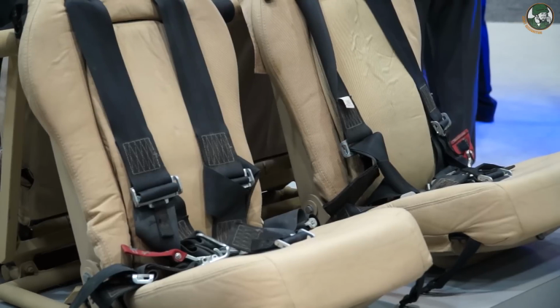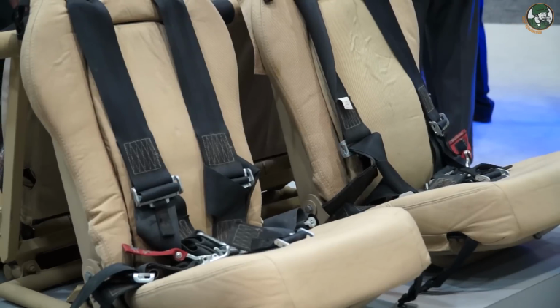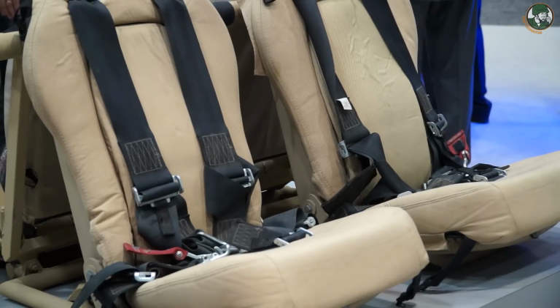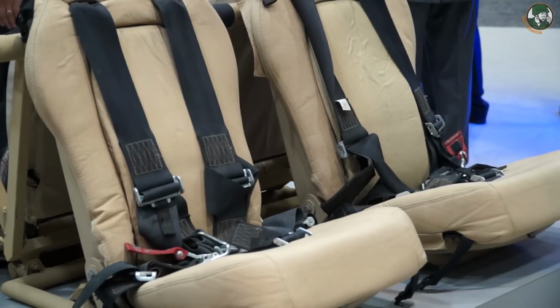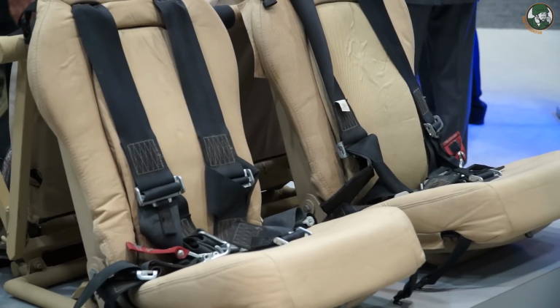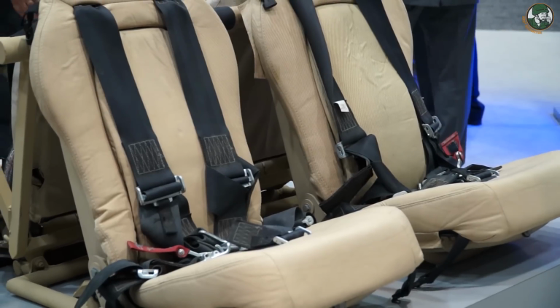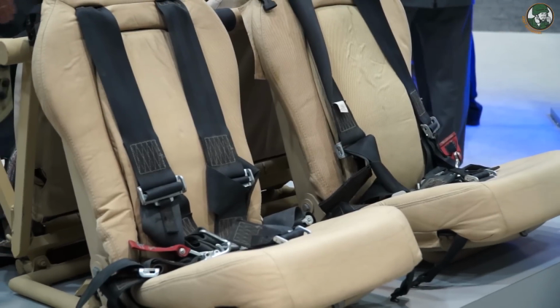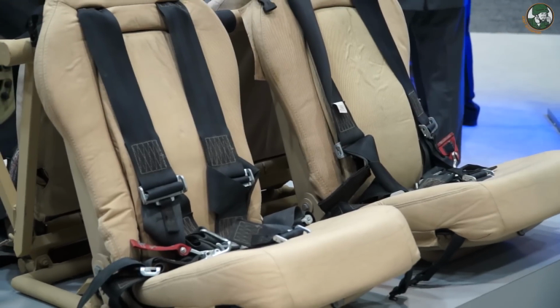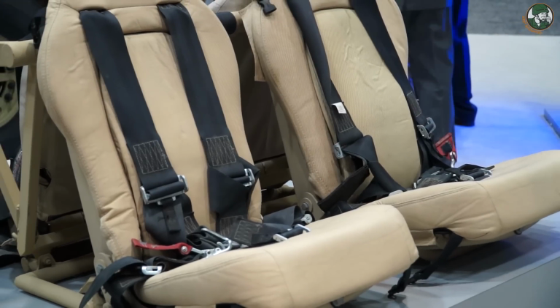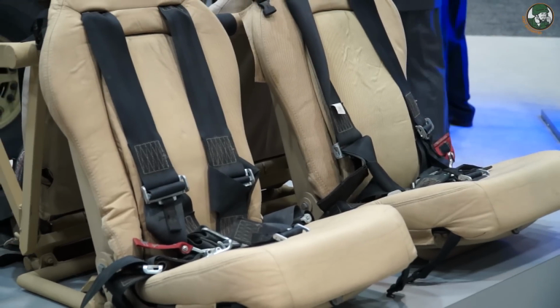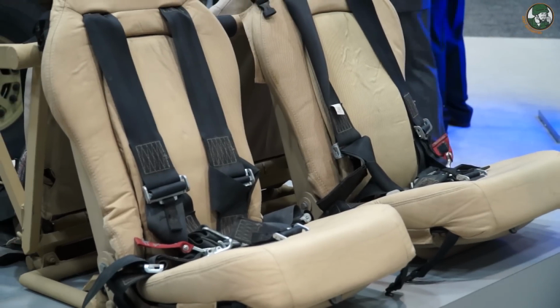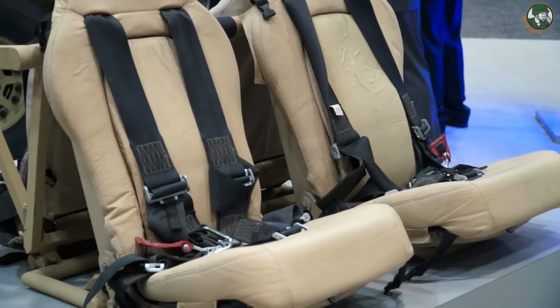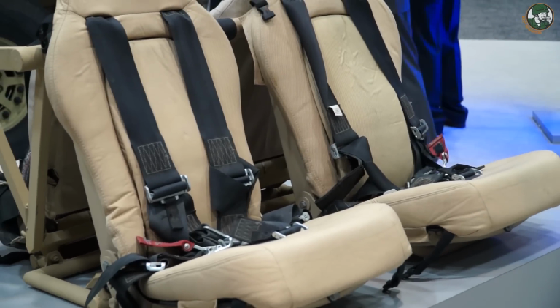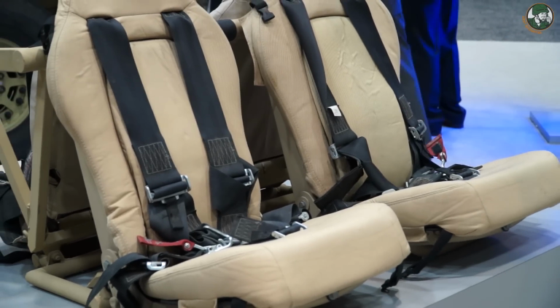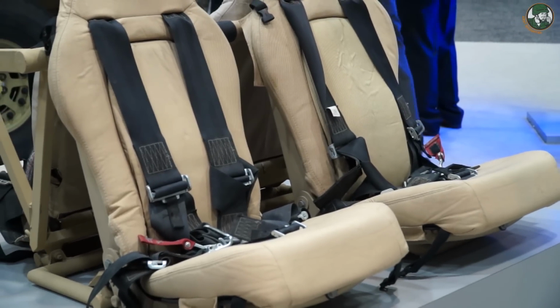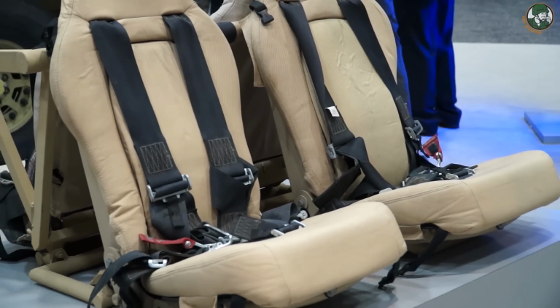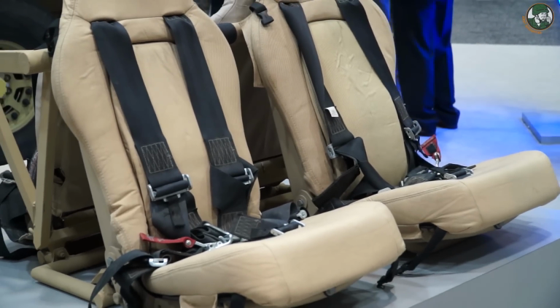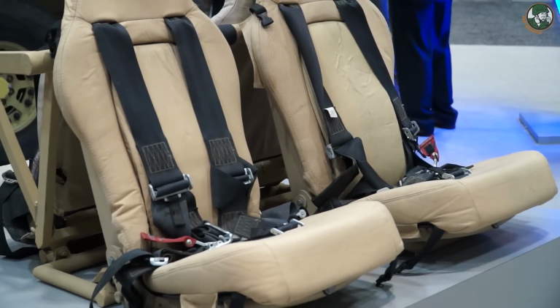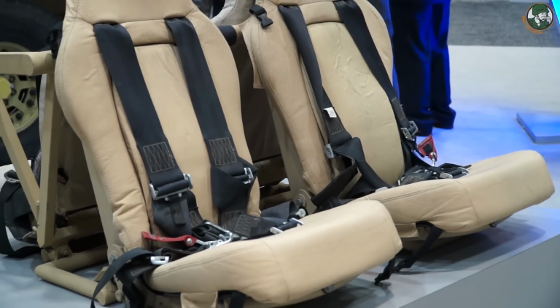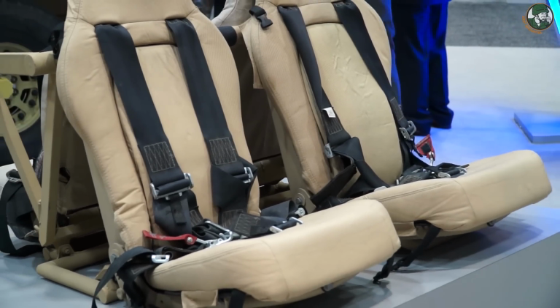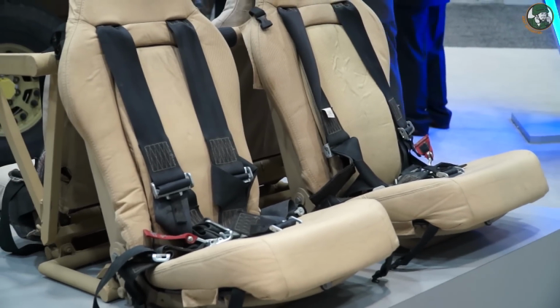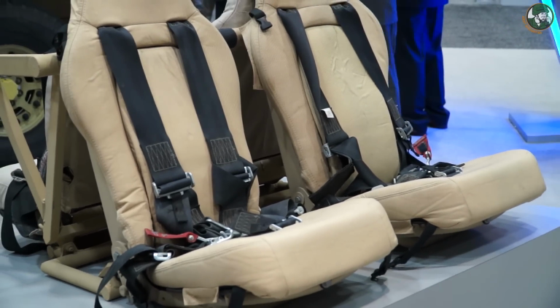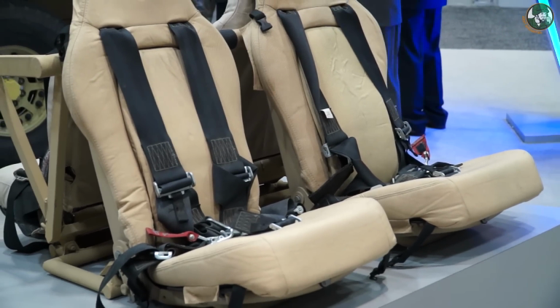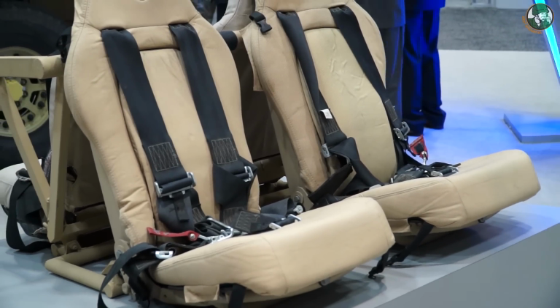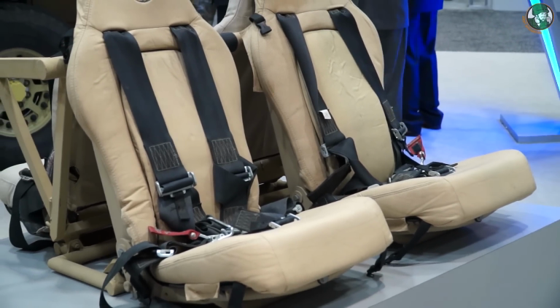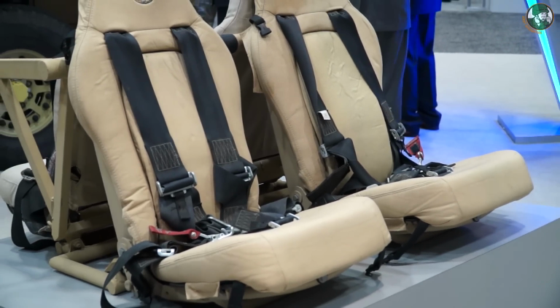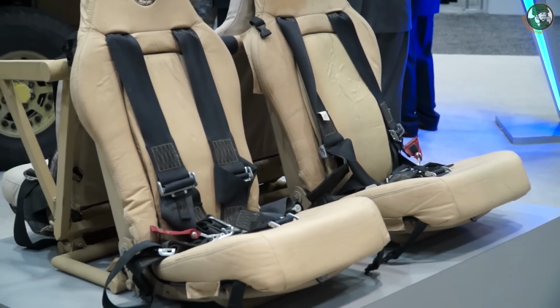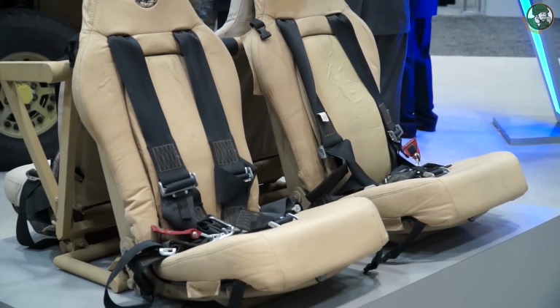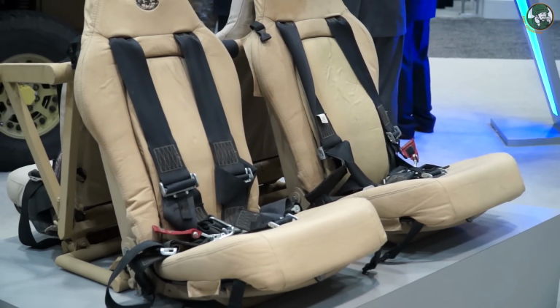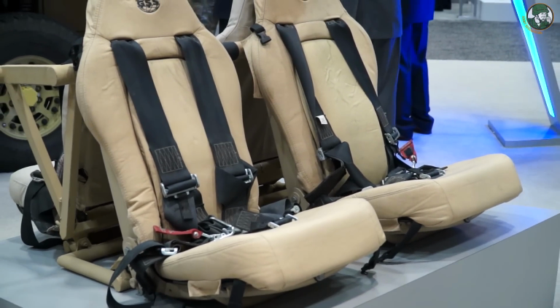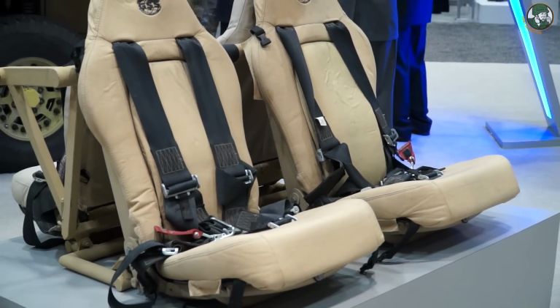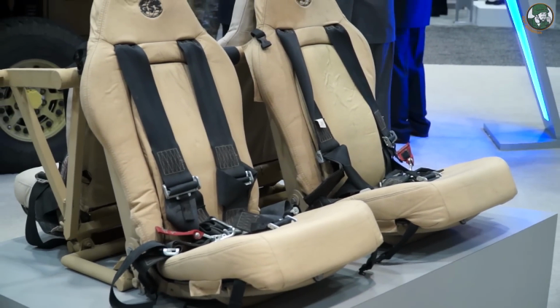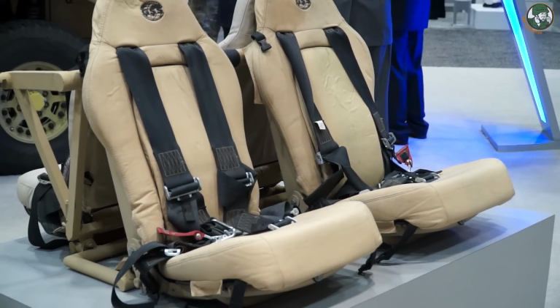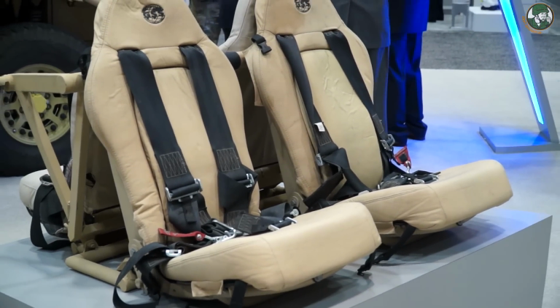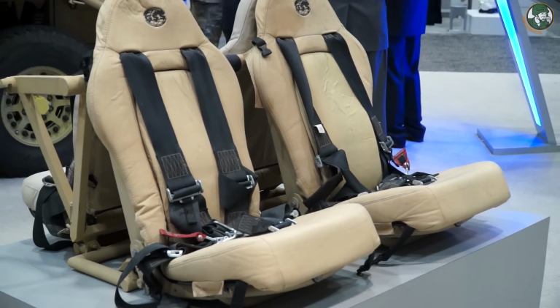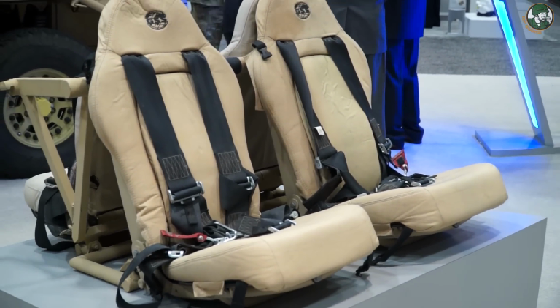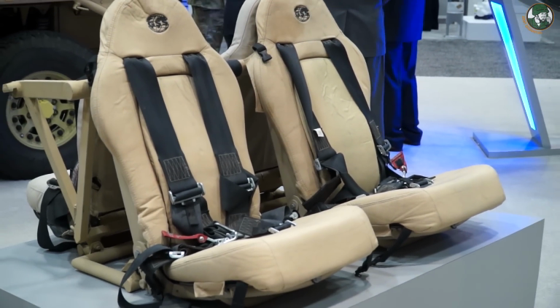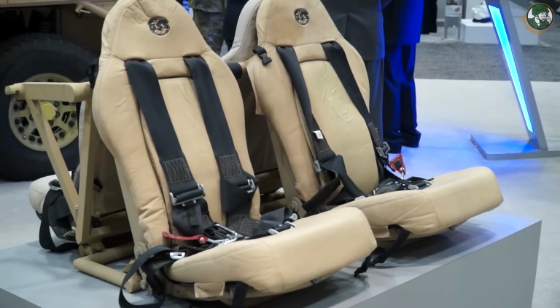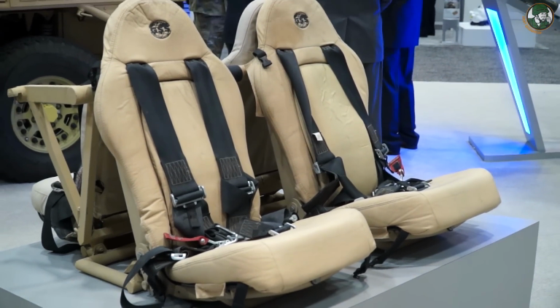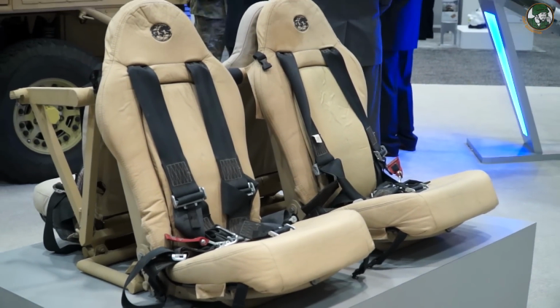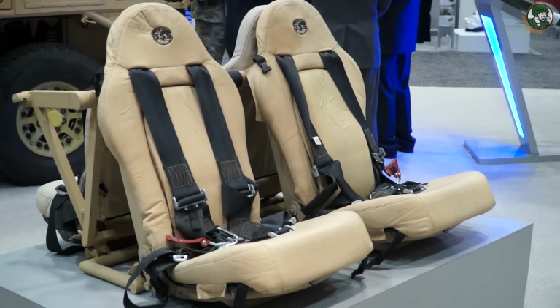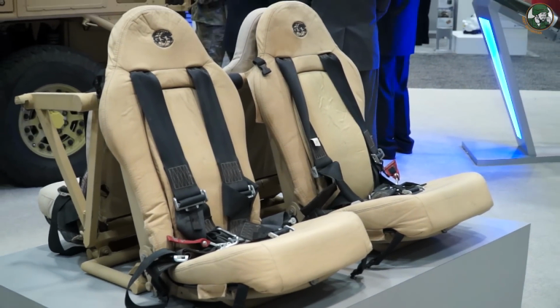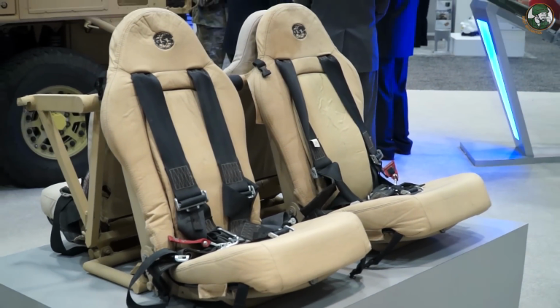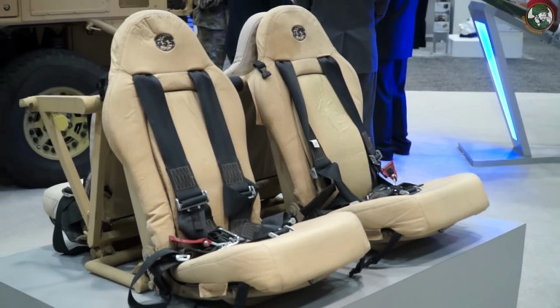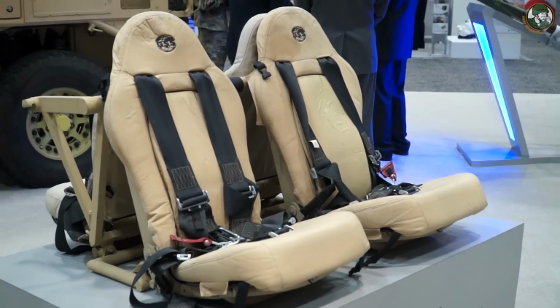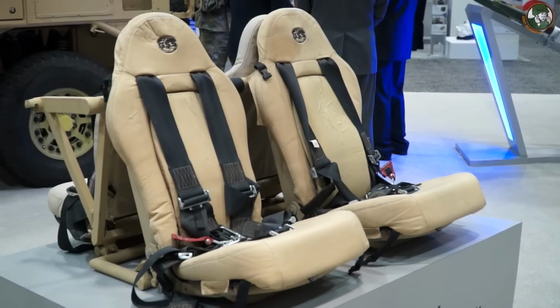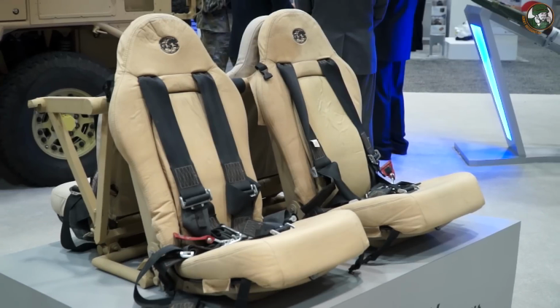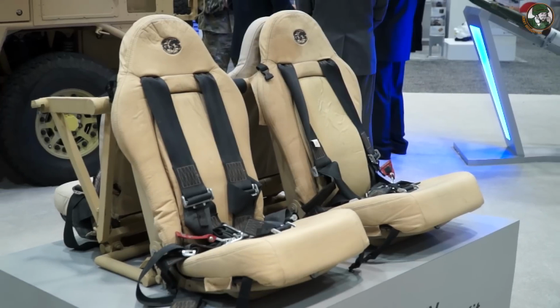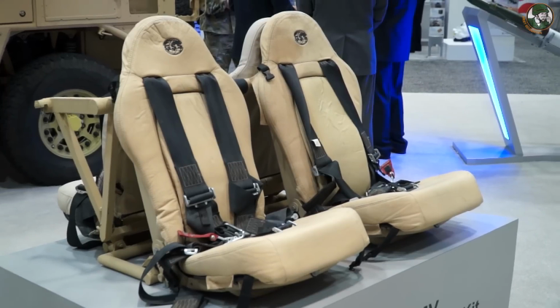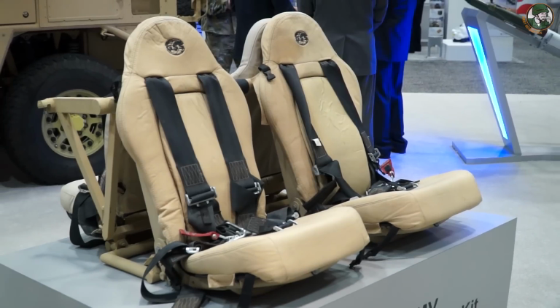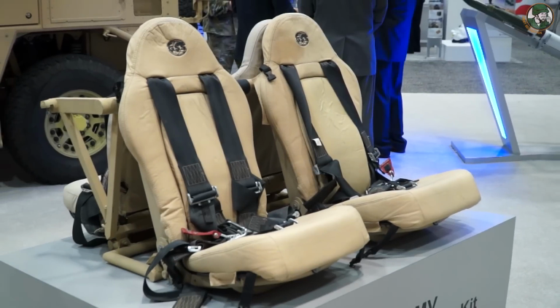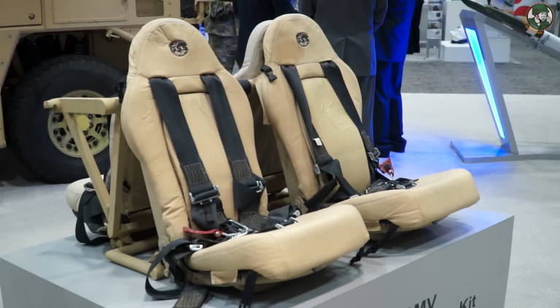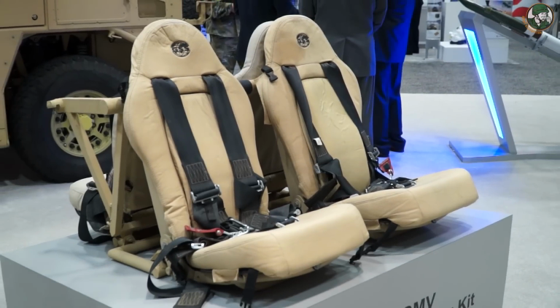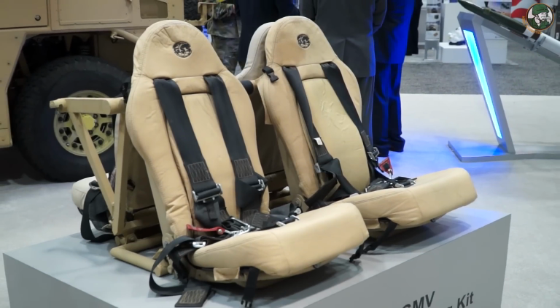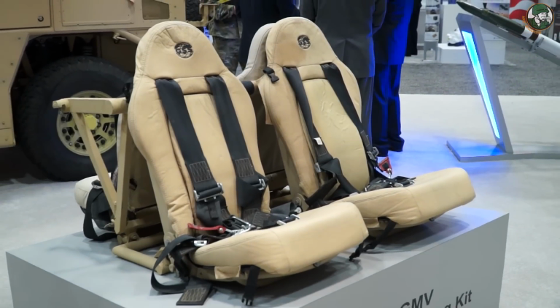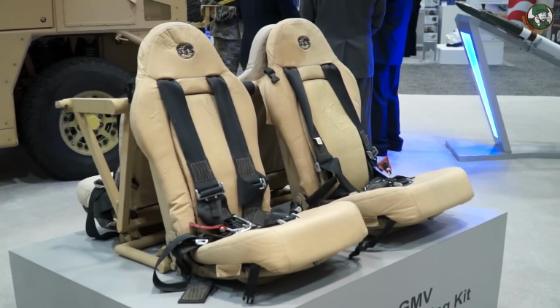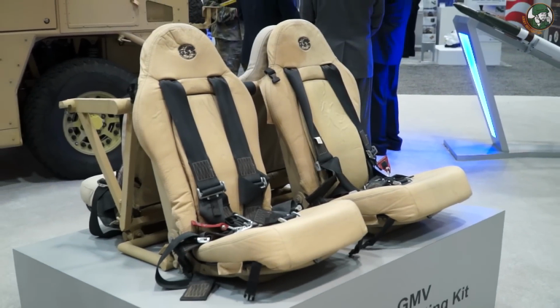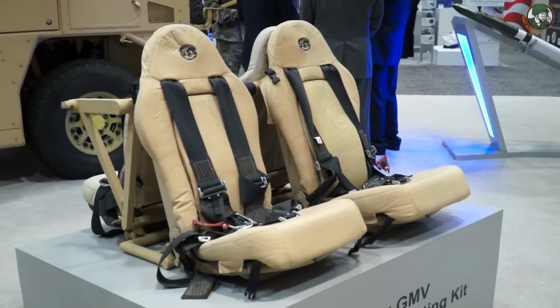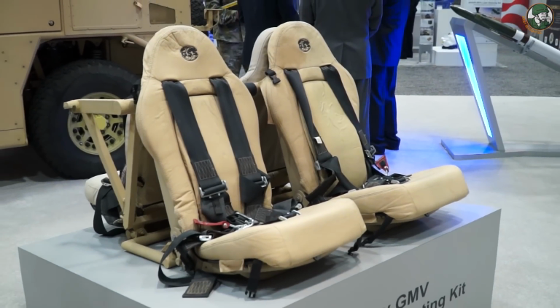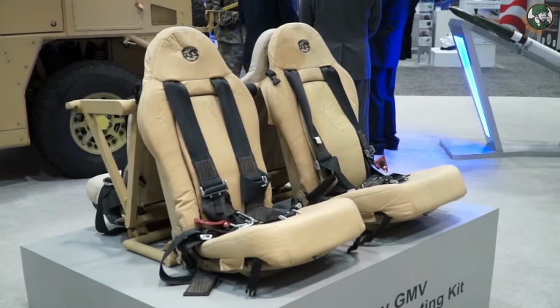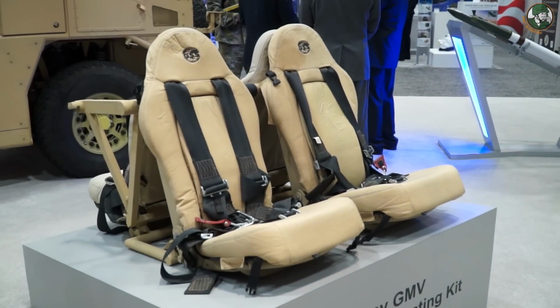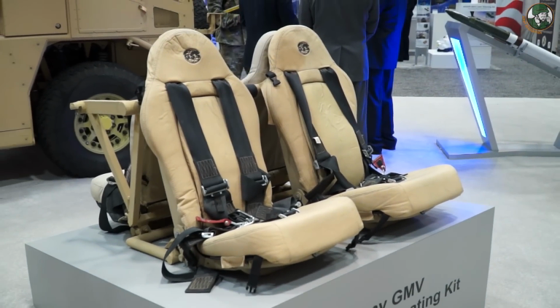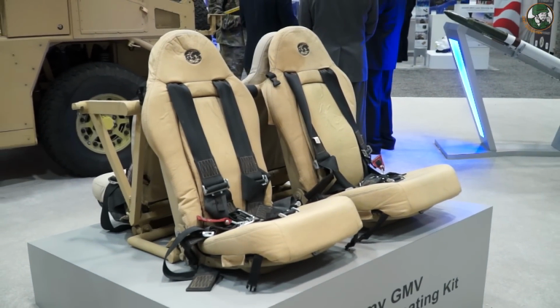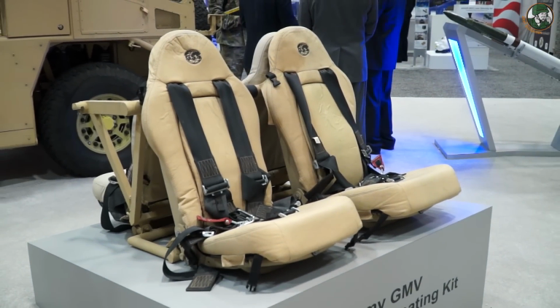It's bolt-on, bolt-off — takes about 30 minutes to get this kit out, put the seats in, and you're back to the nine-man vehicle.